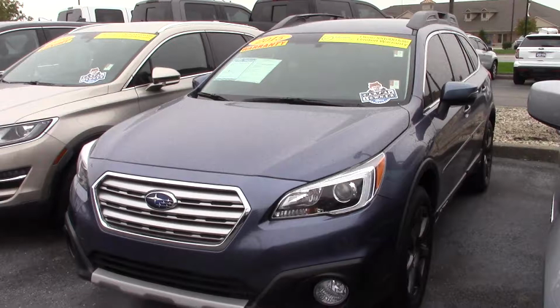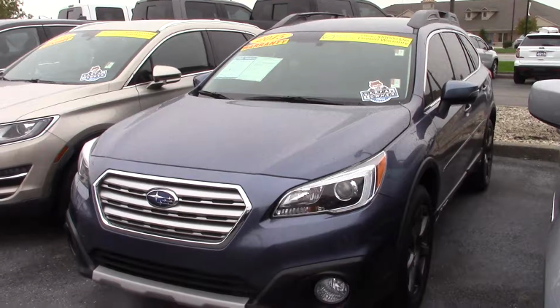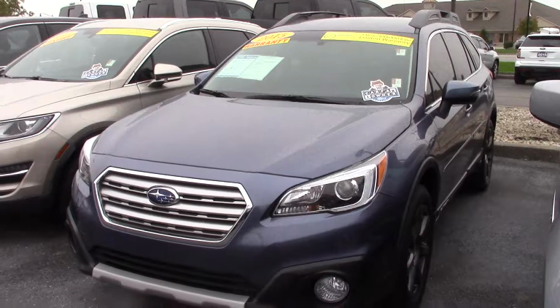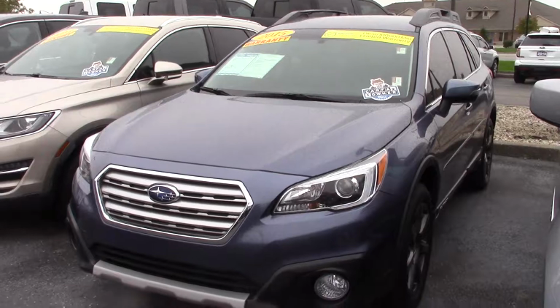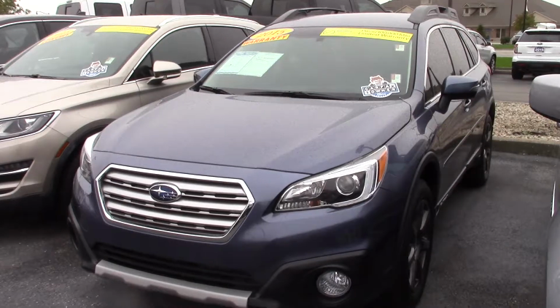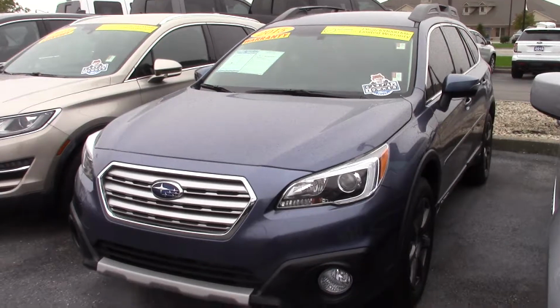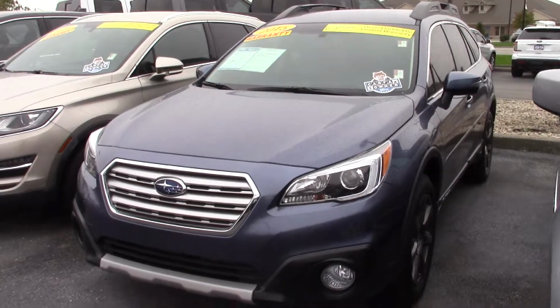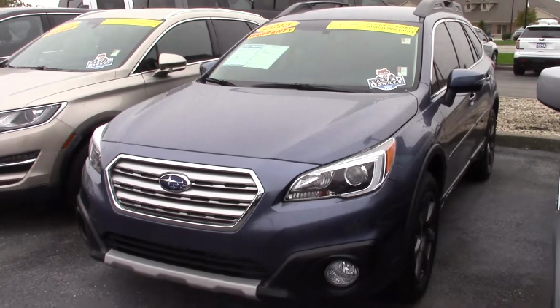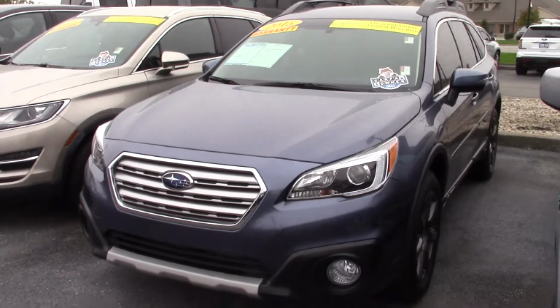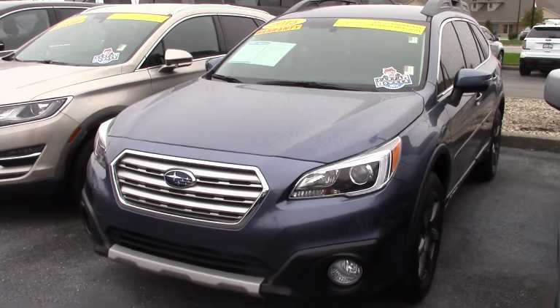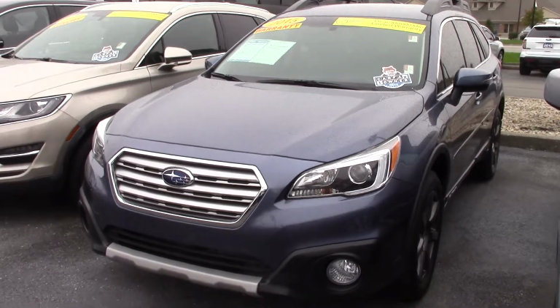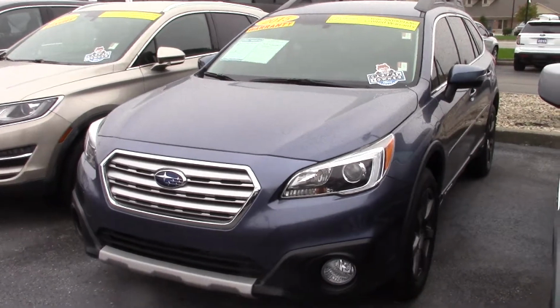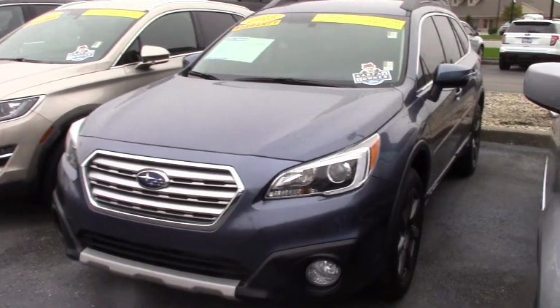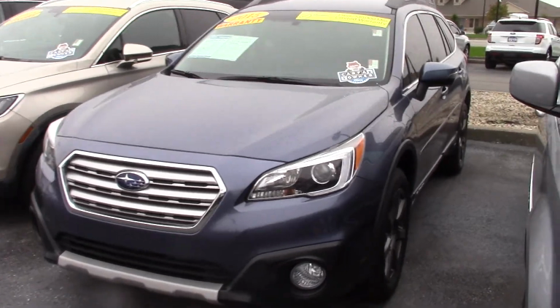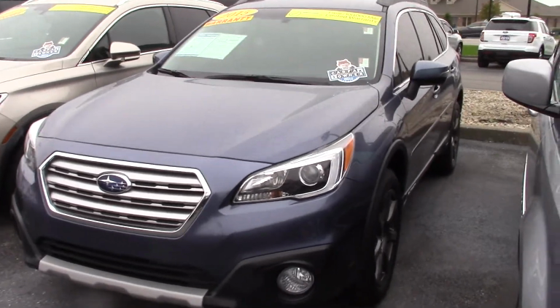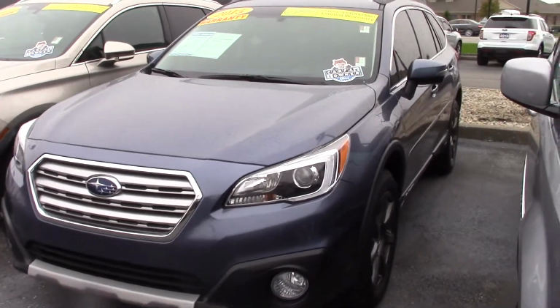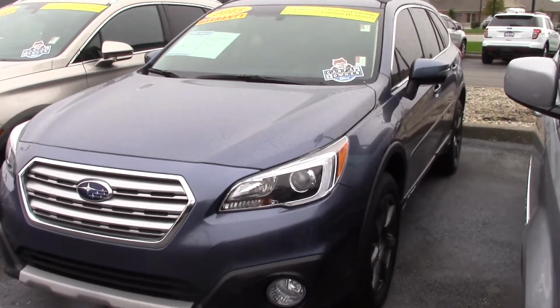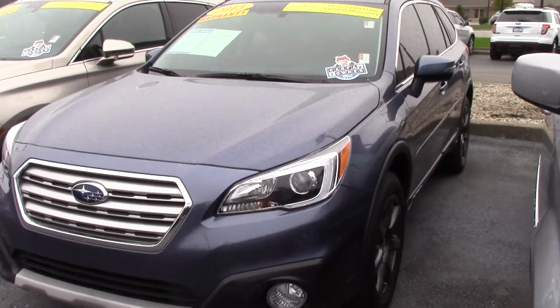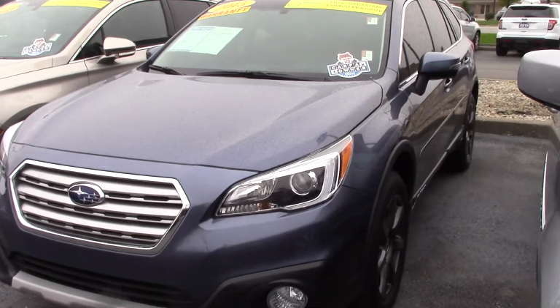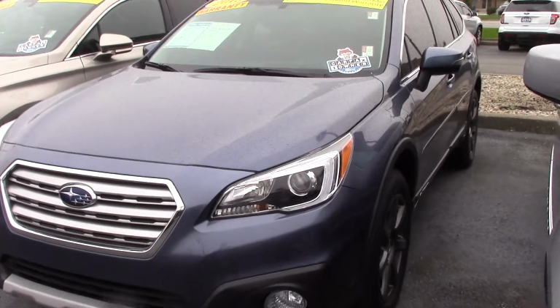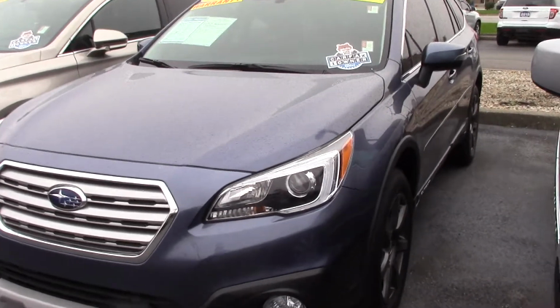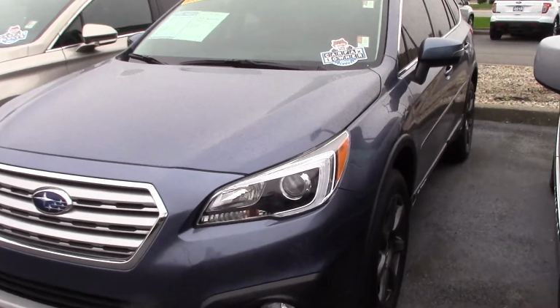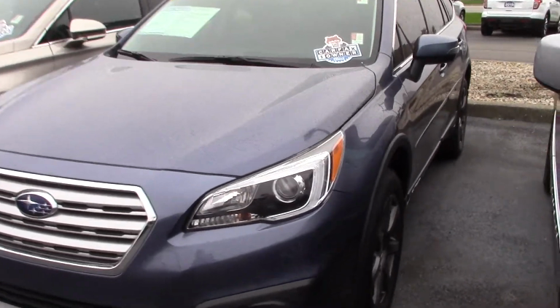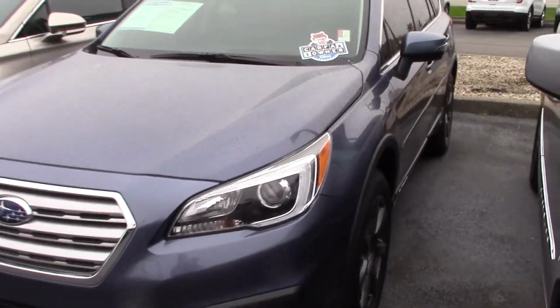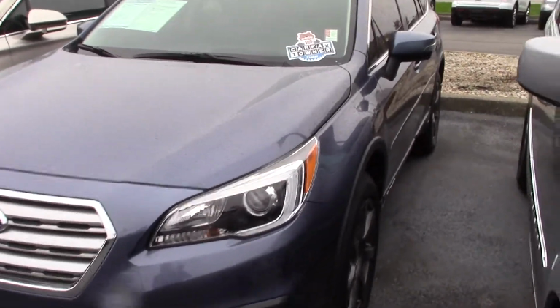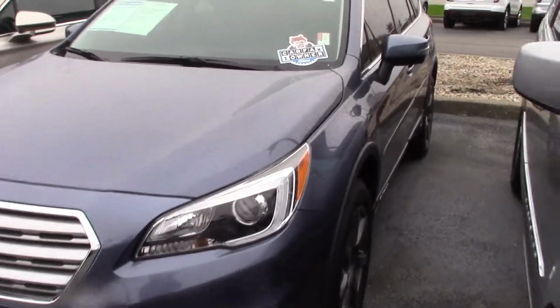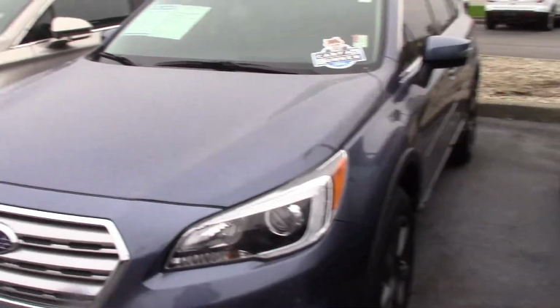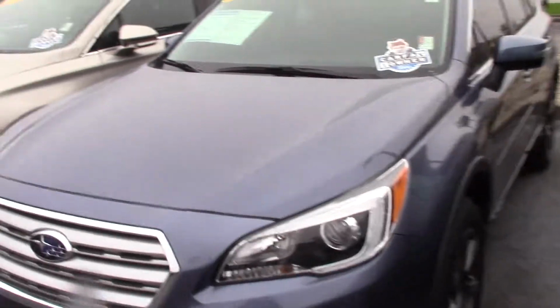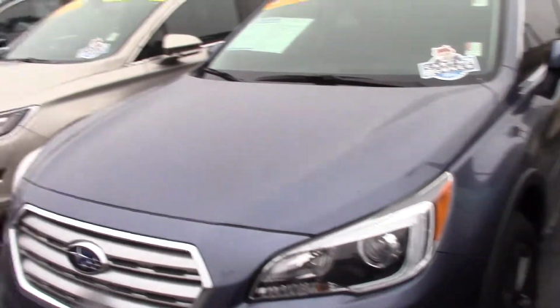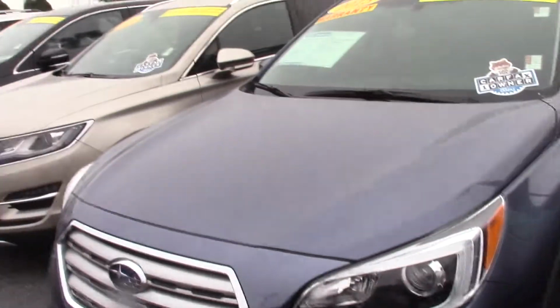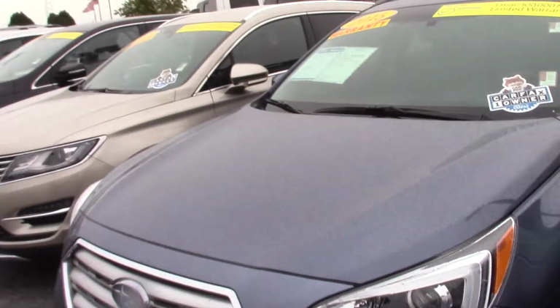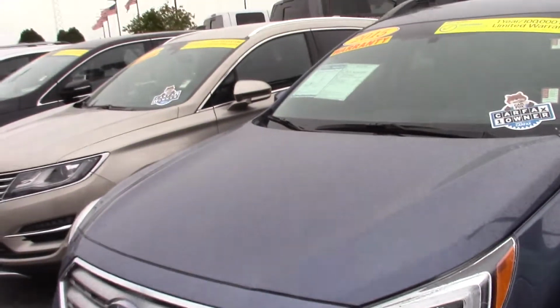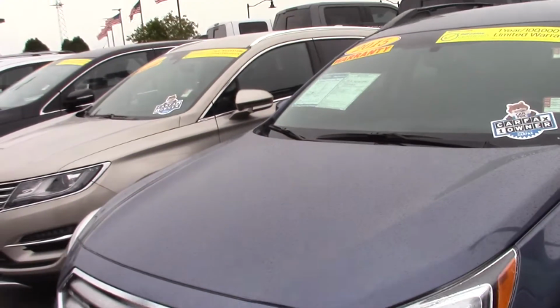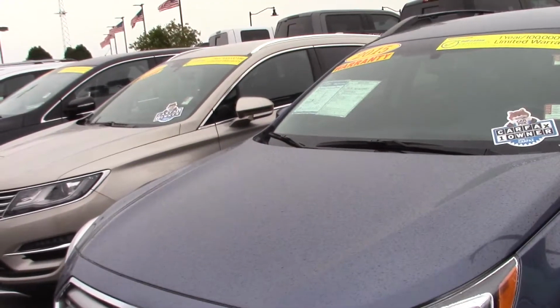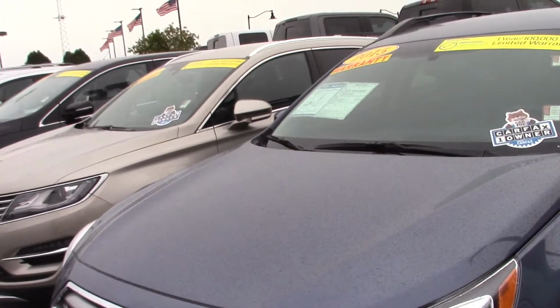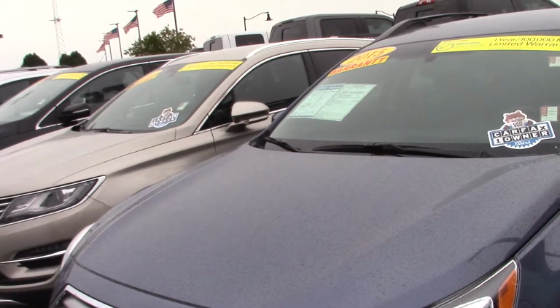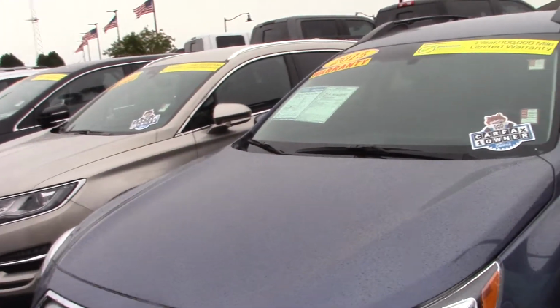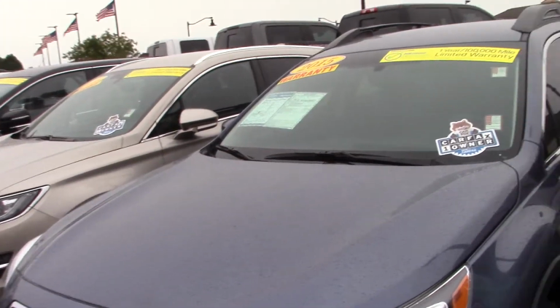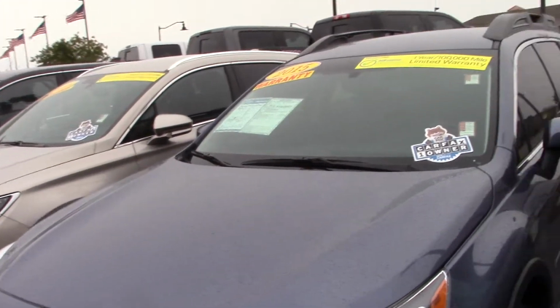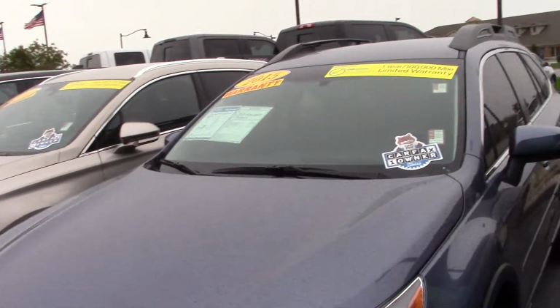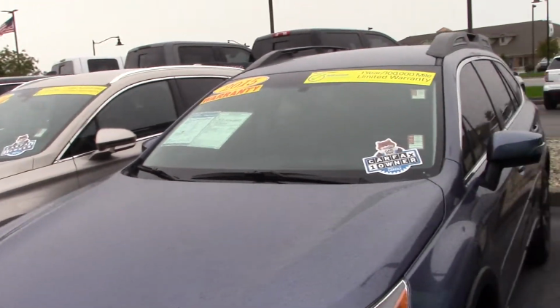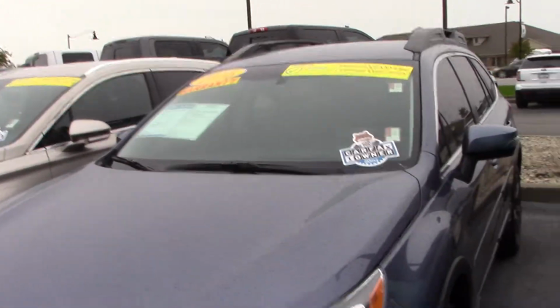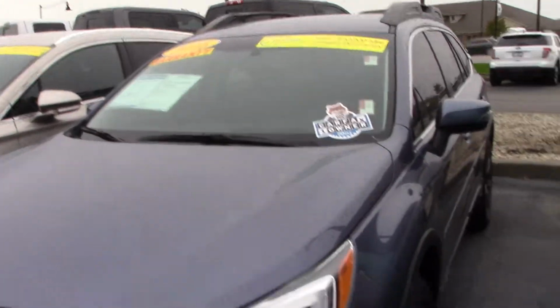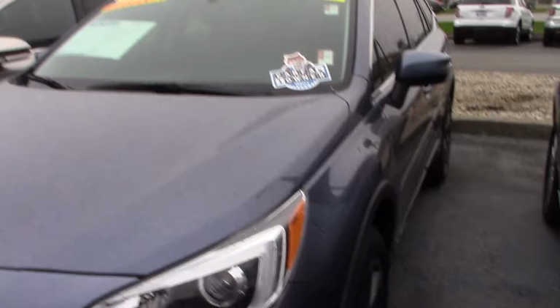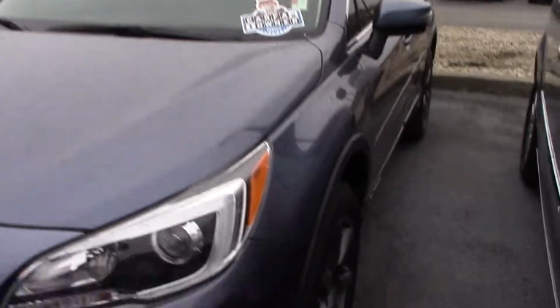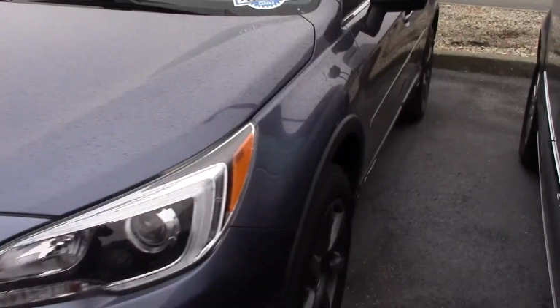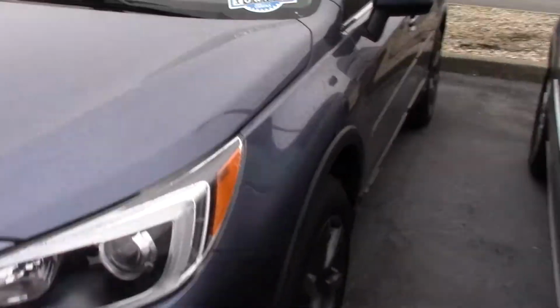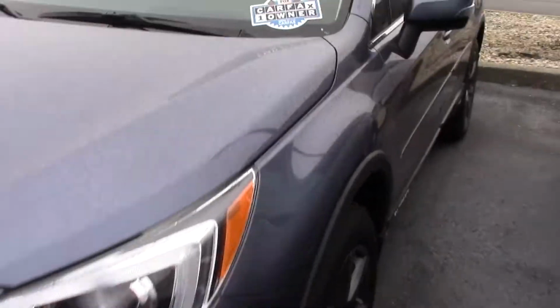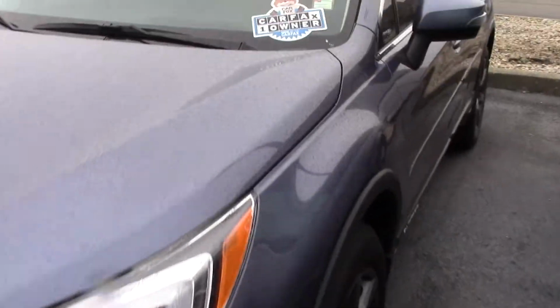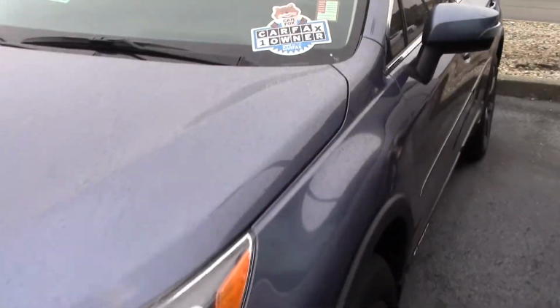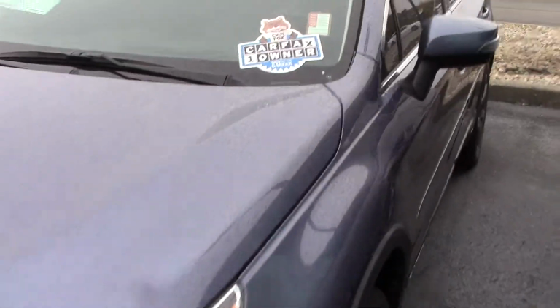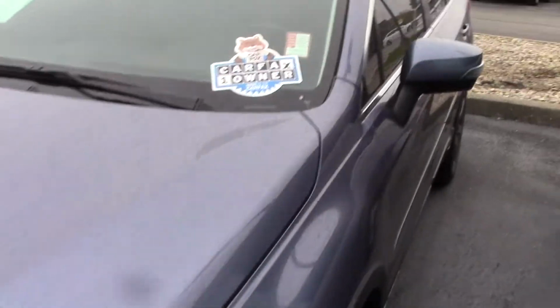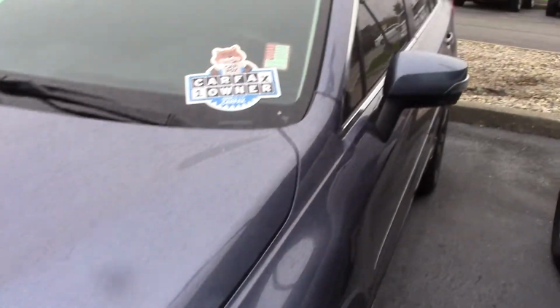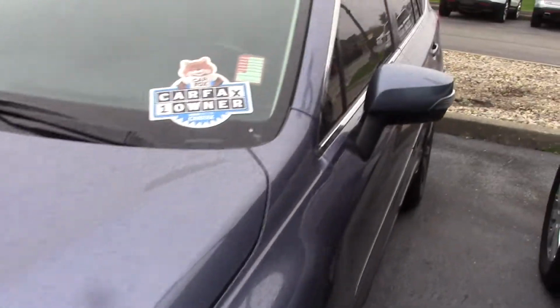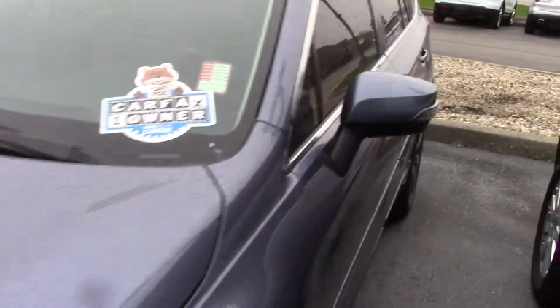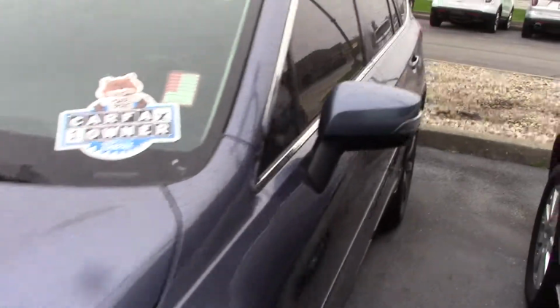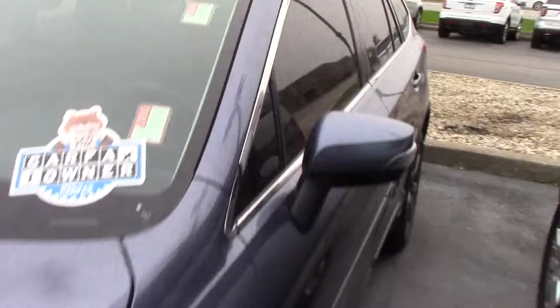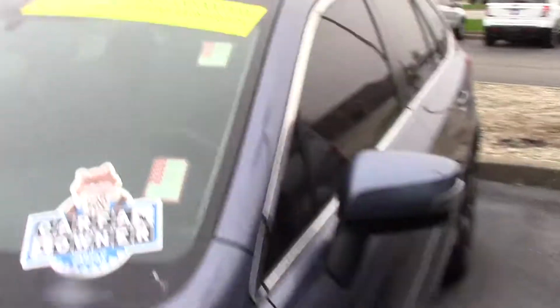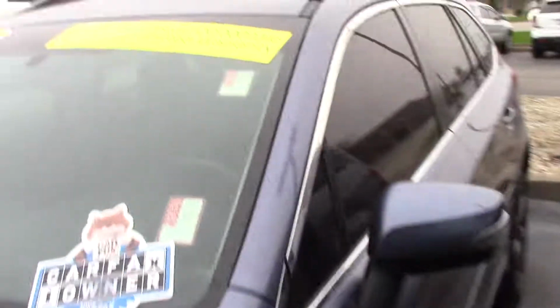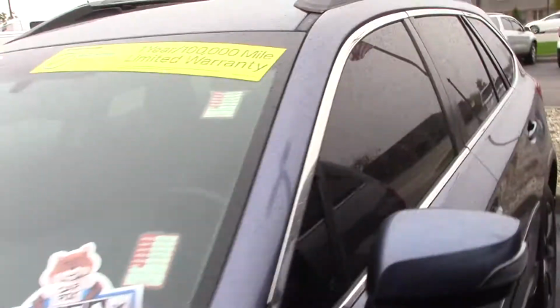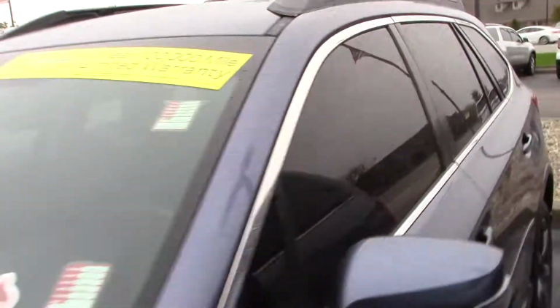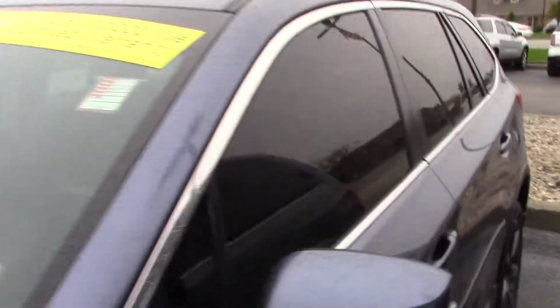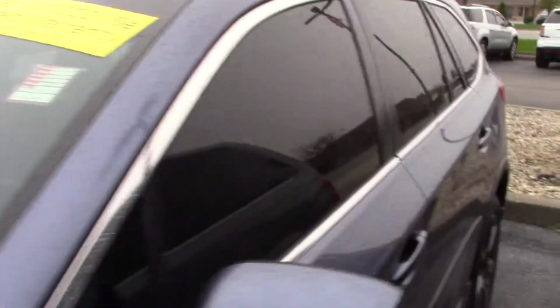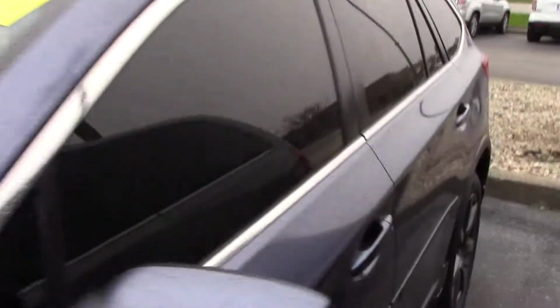Hi, this is Steve Meaghan at Bill Estes Ford. This is the 2015 Subaru inquired about online.